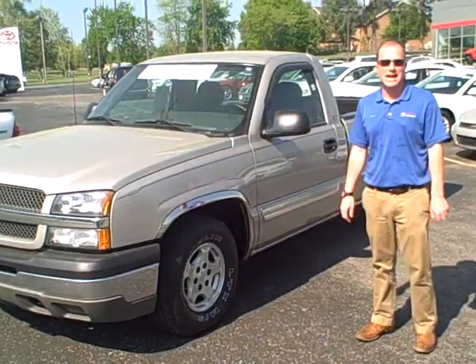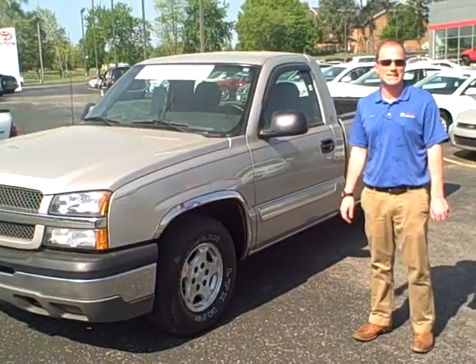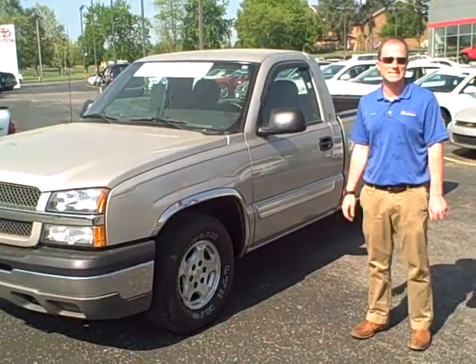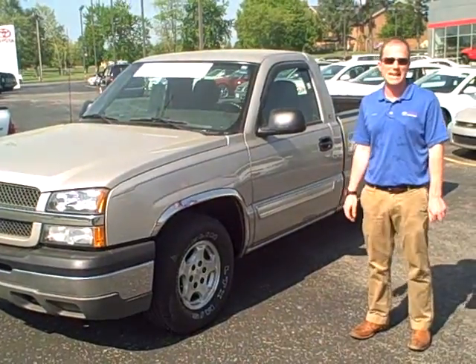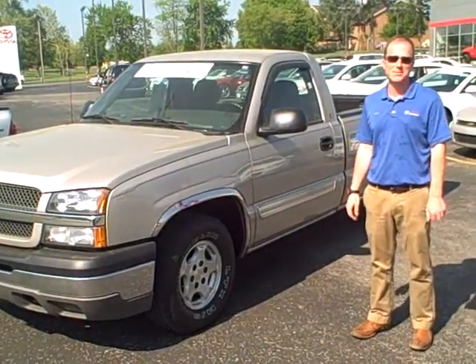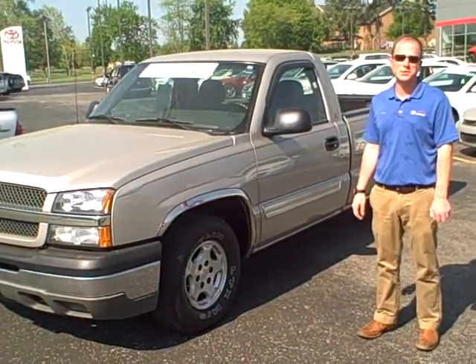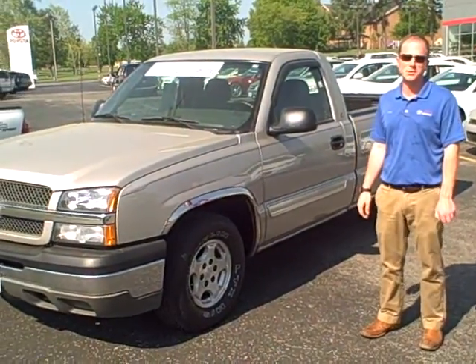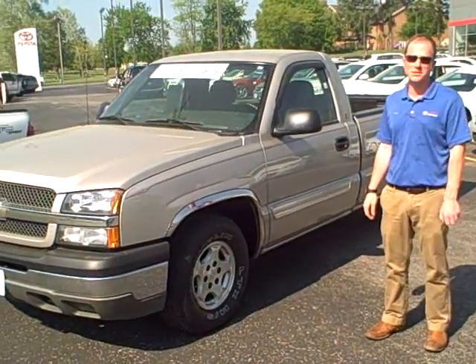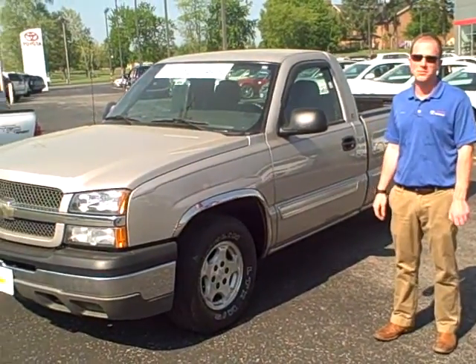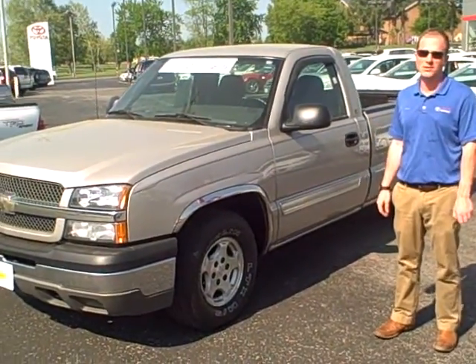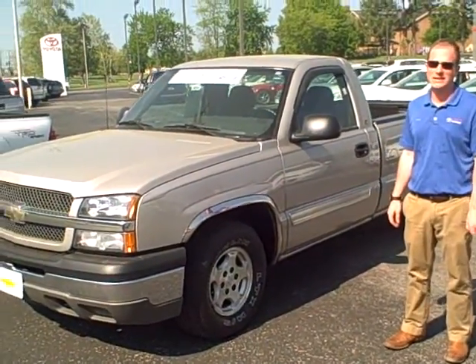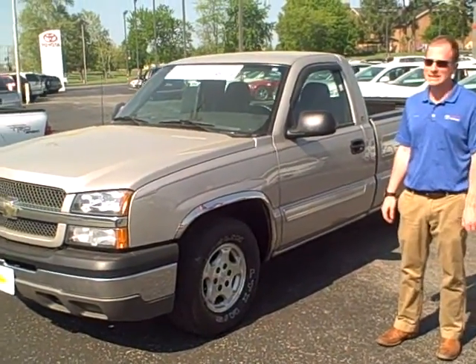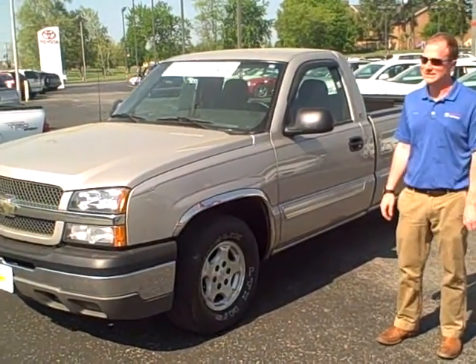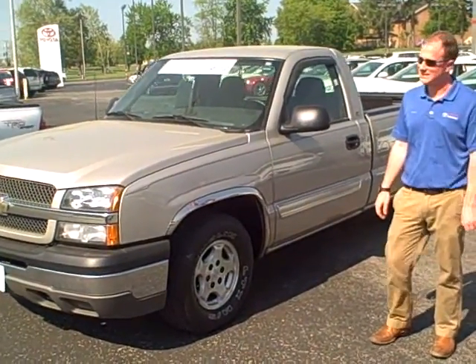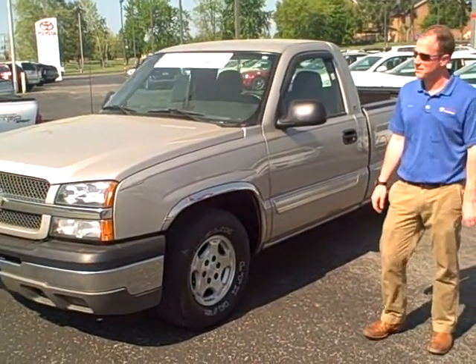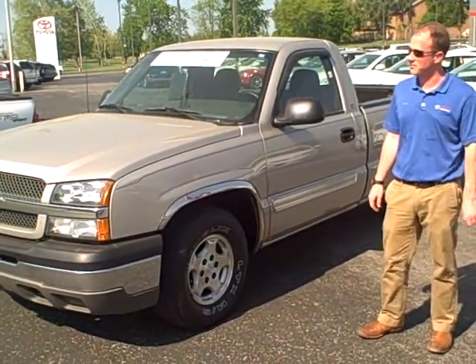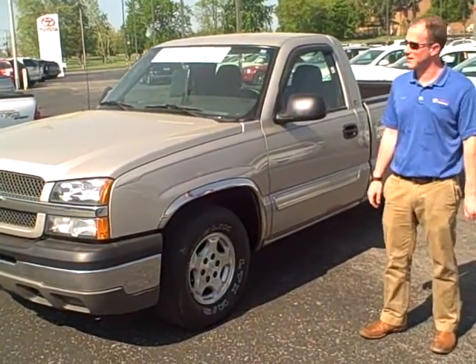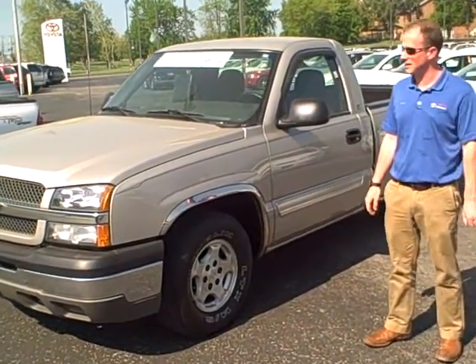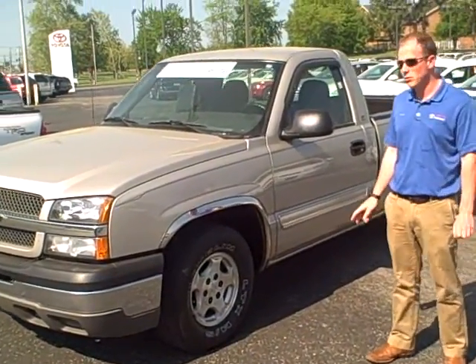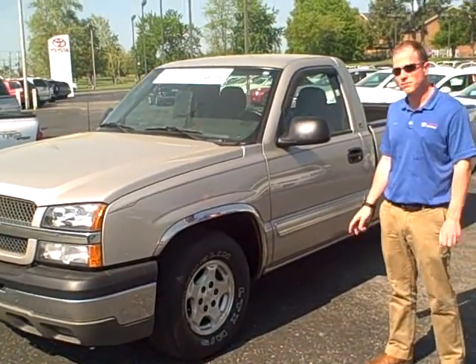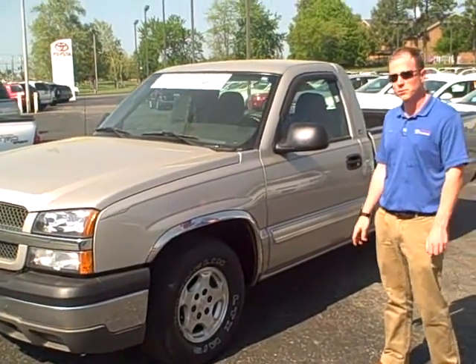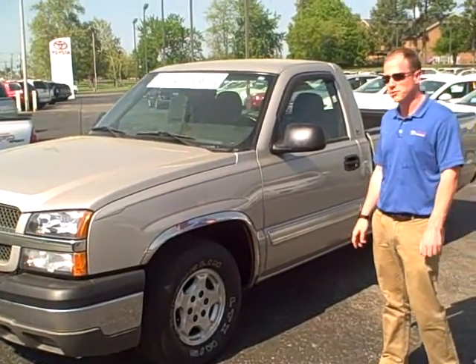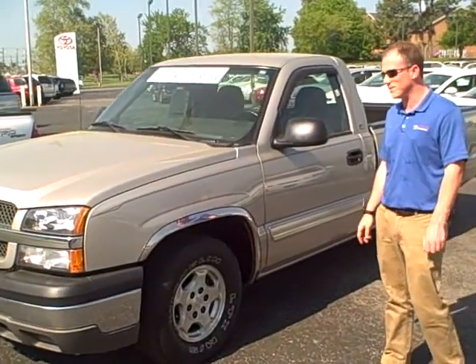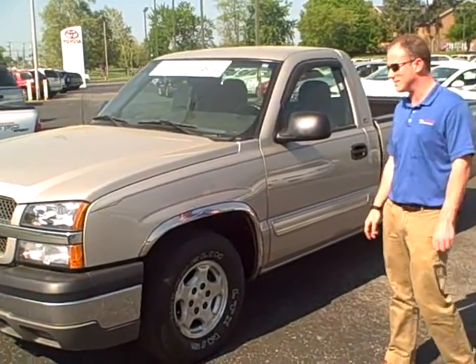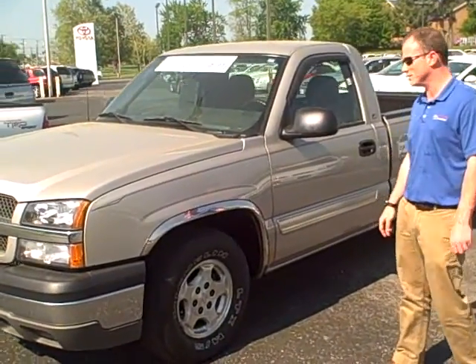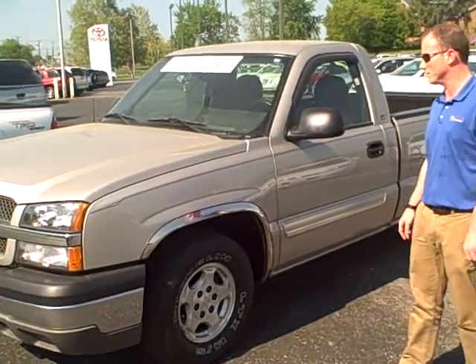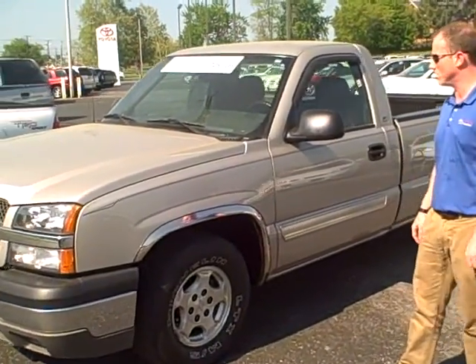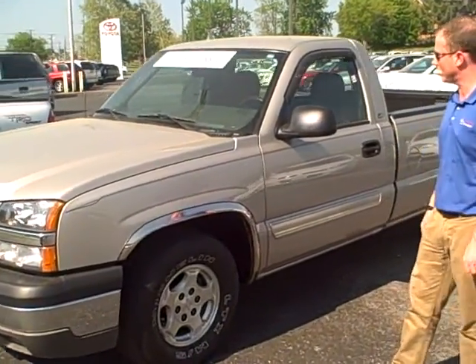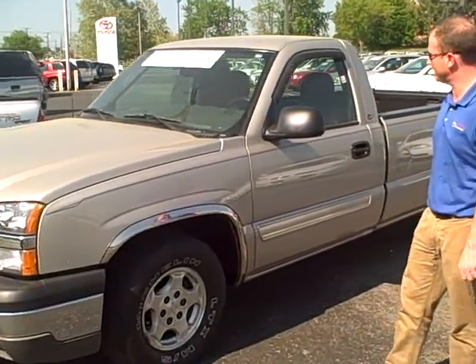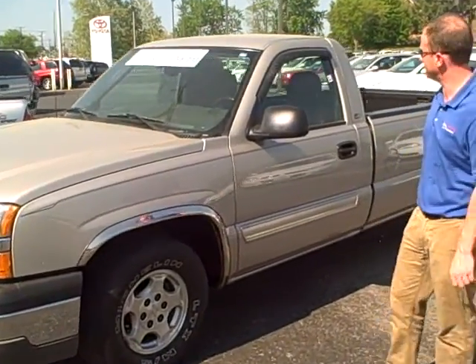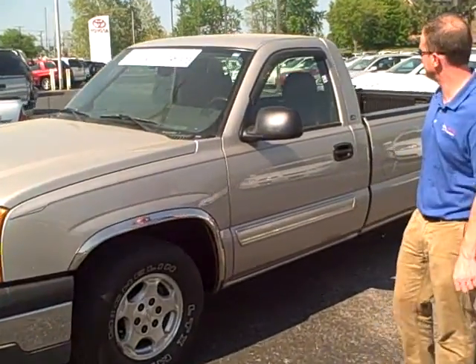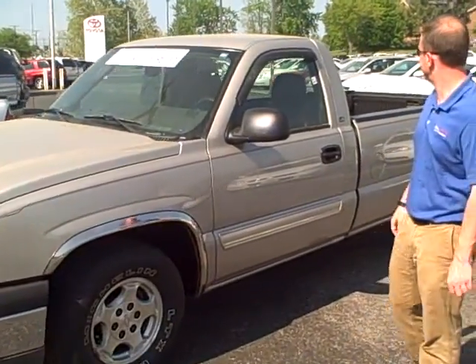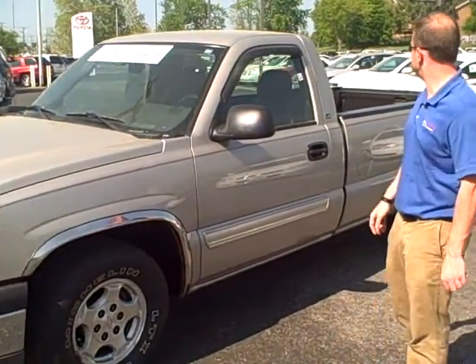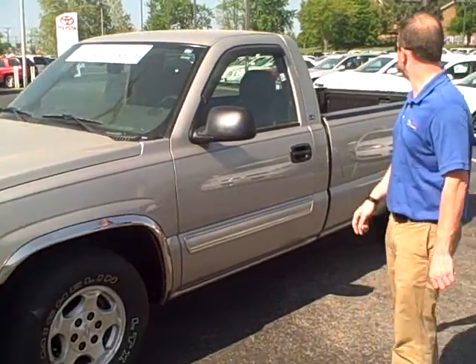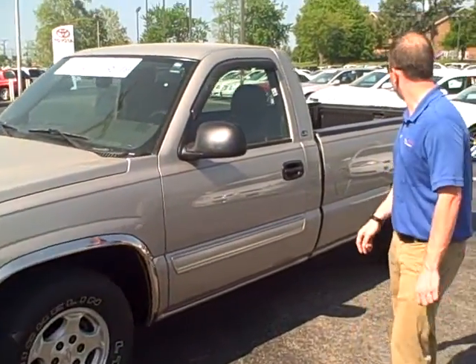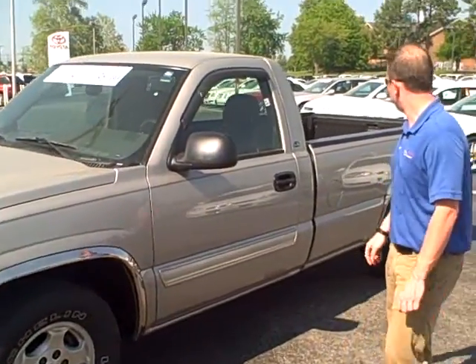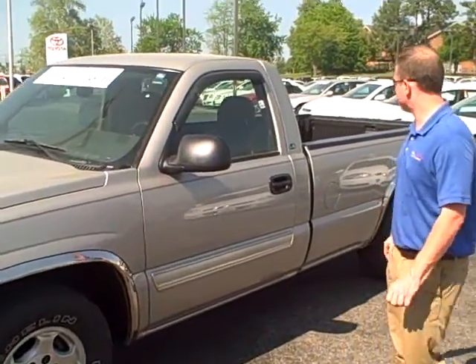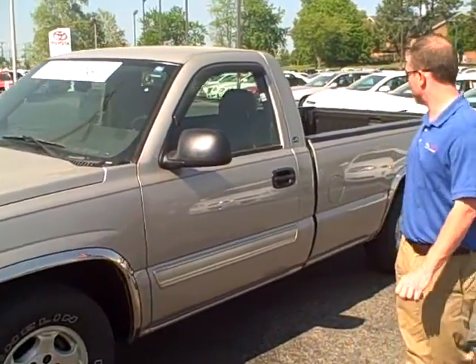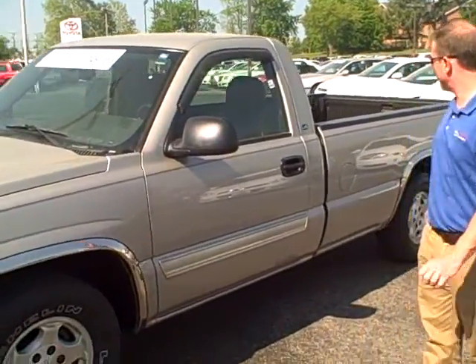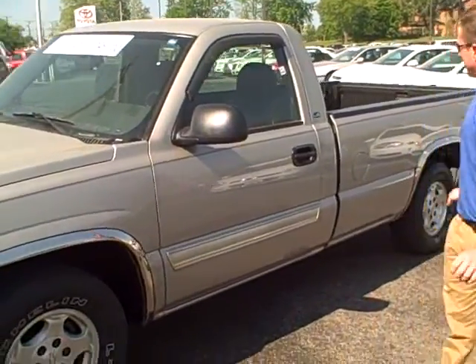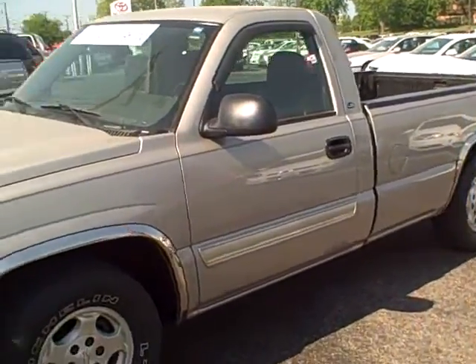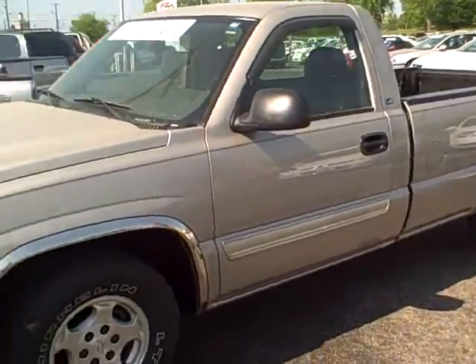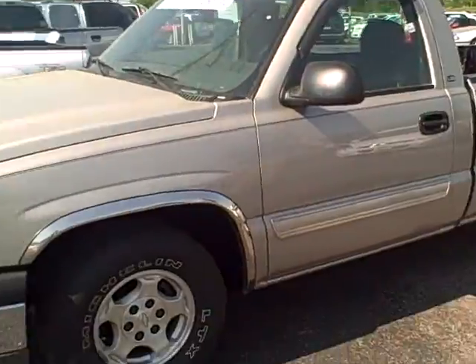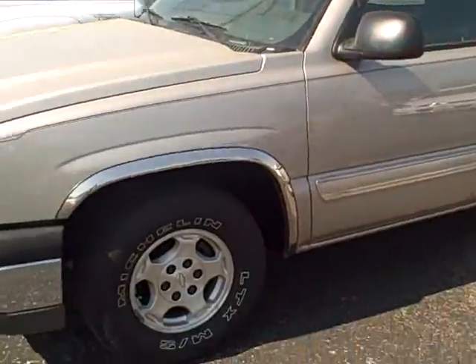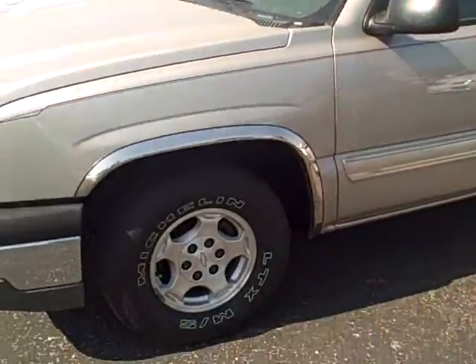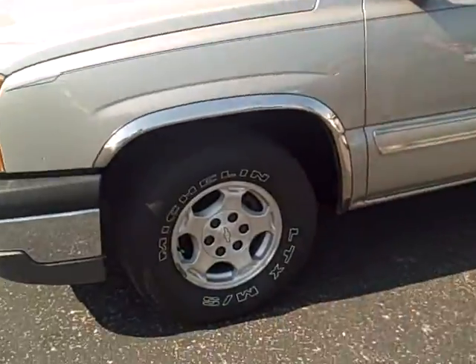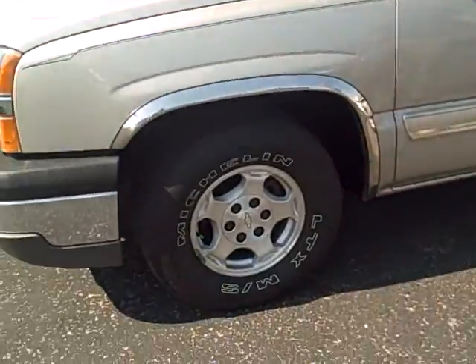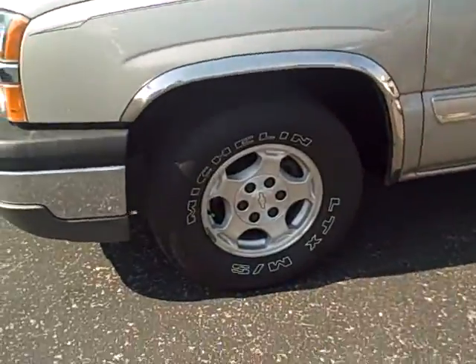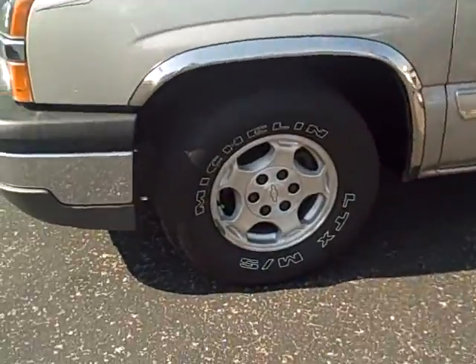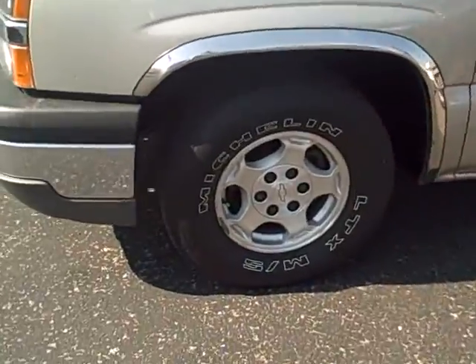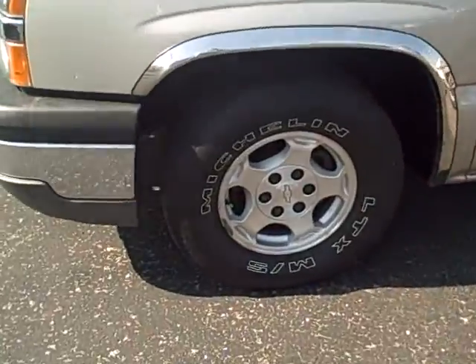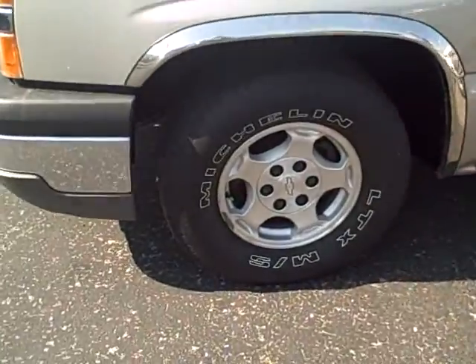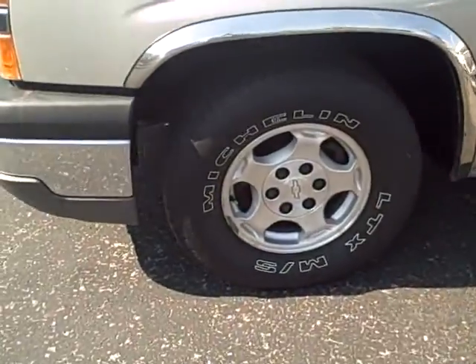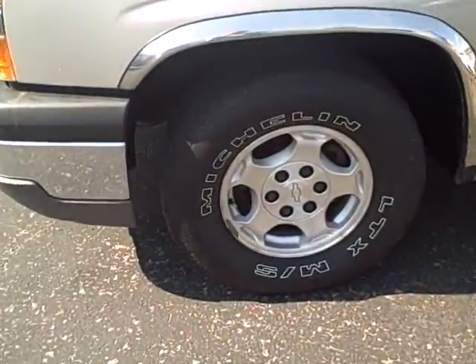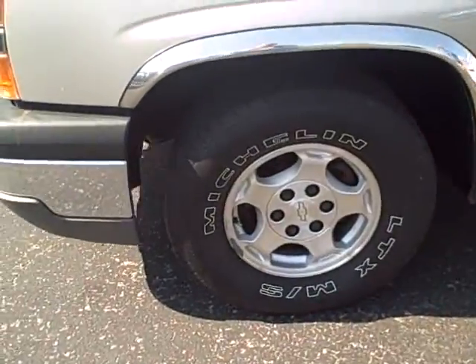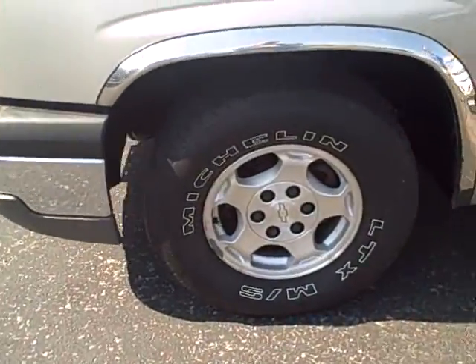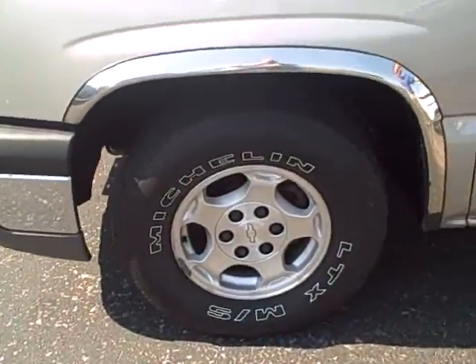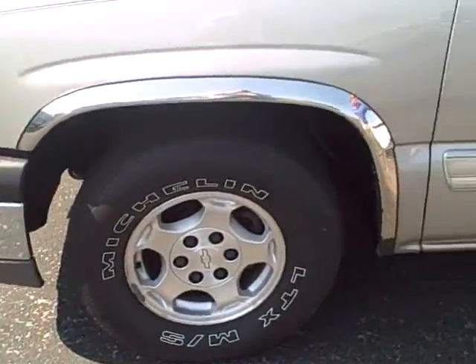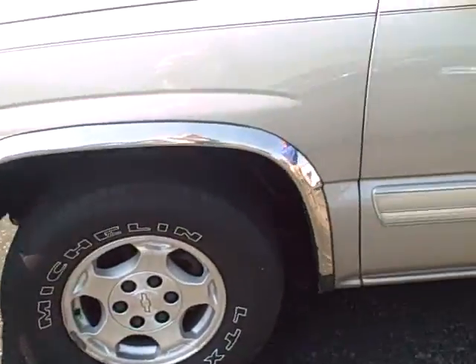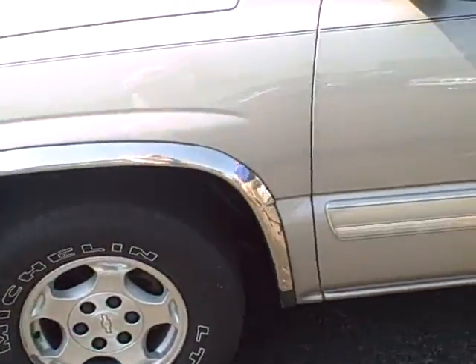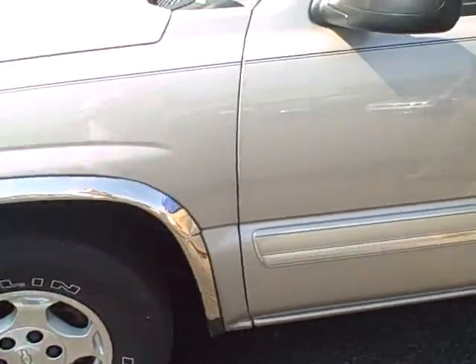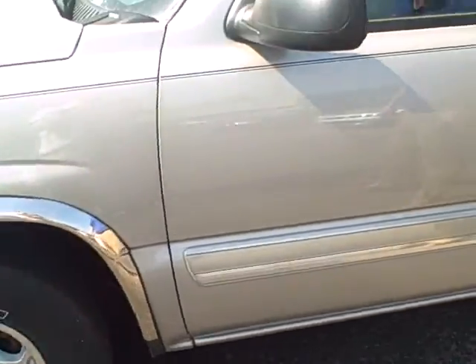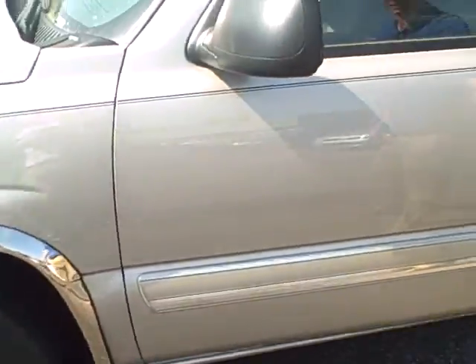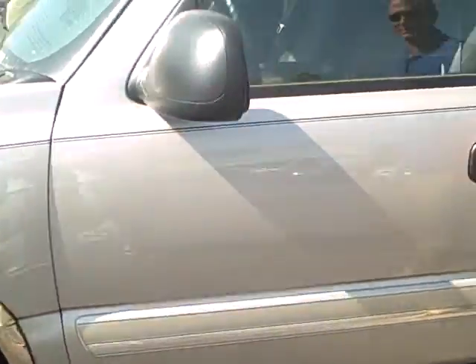Hey, this is Adam at Toyota Murray again. Today we've got an 04 Chevy Silverado — that's a regular cab long wheelbase. It's got Michelin tires on it.